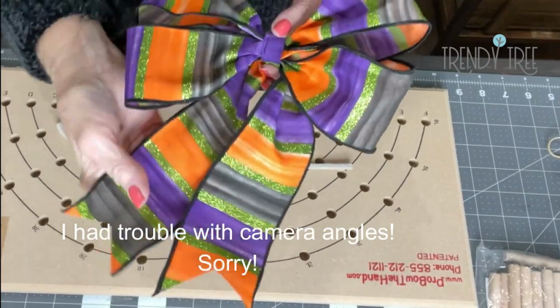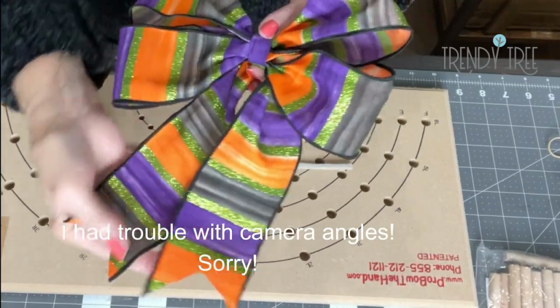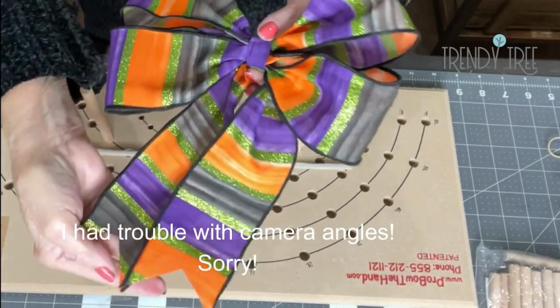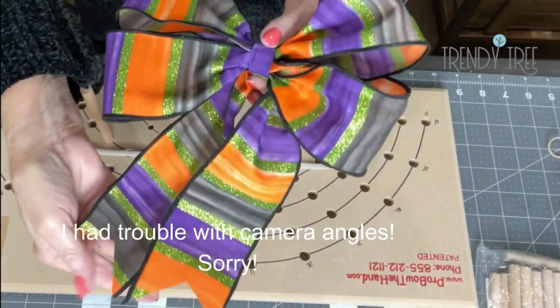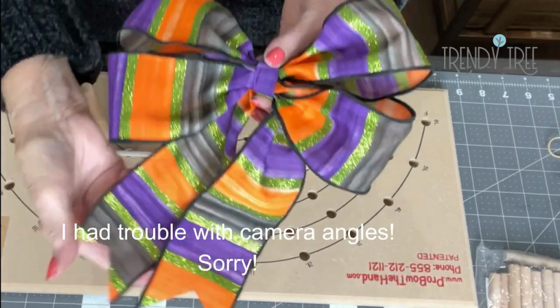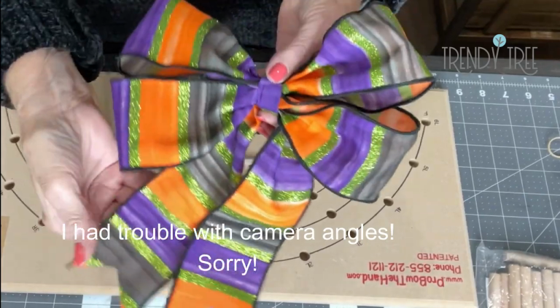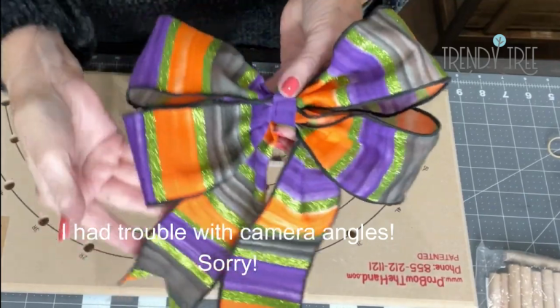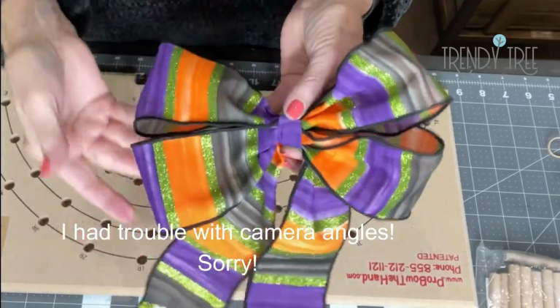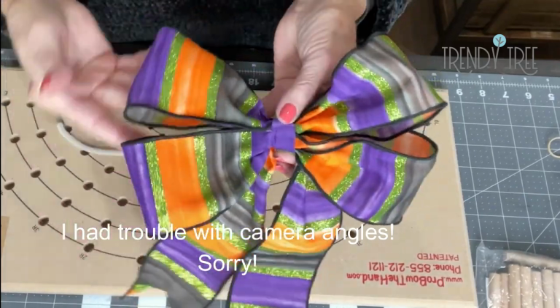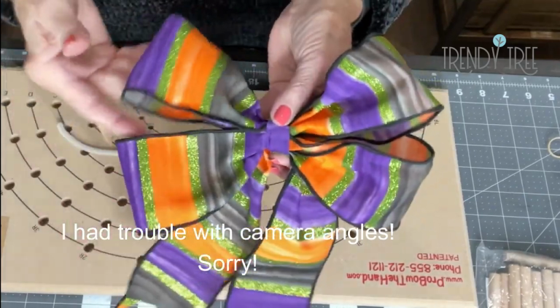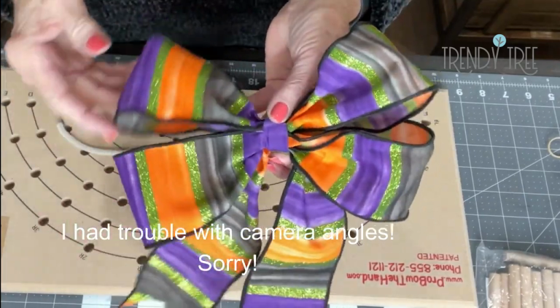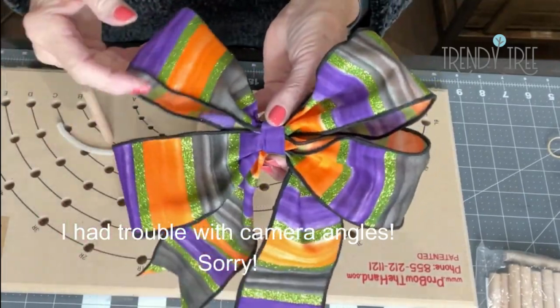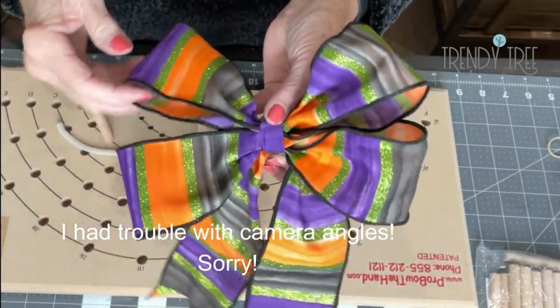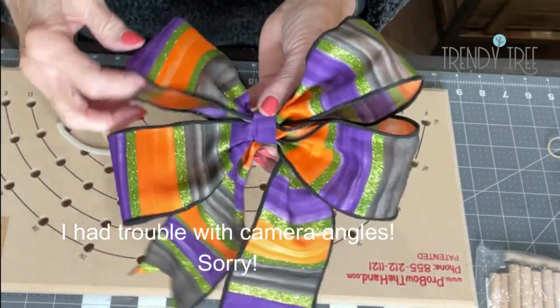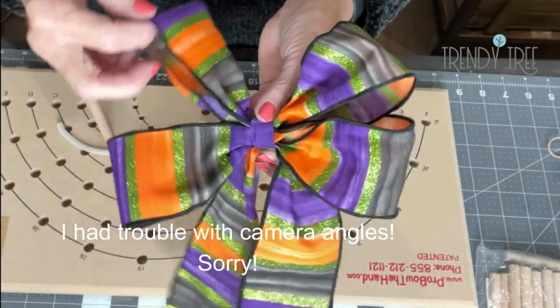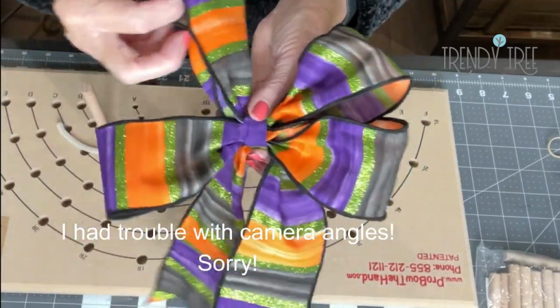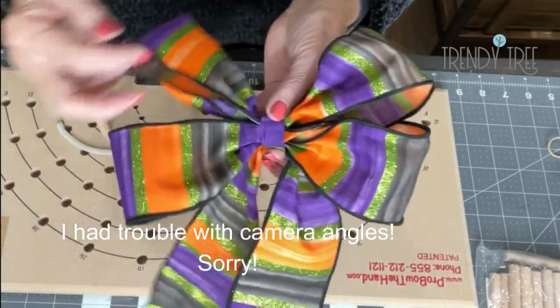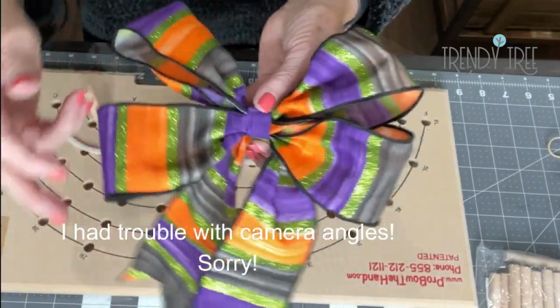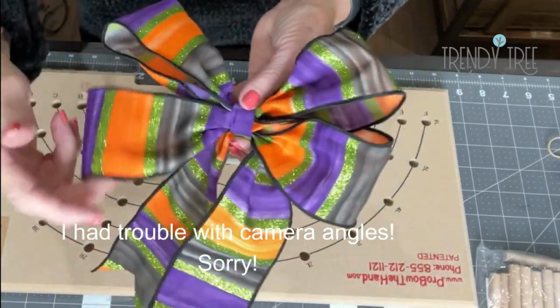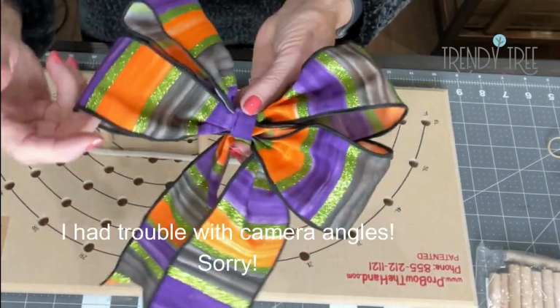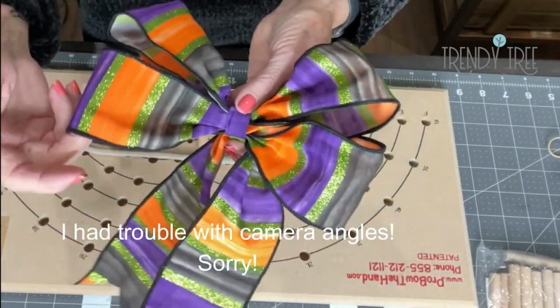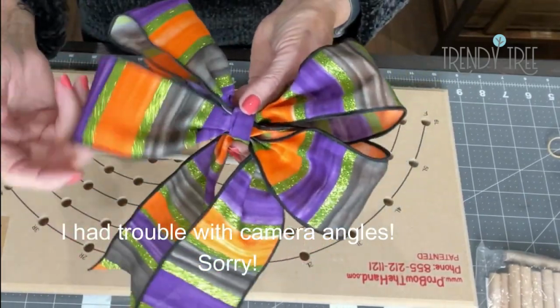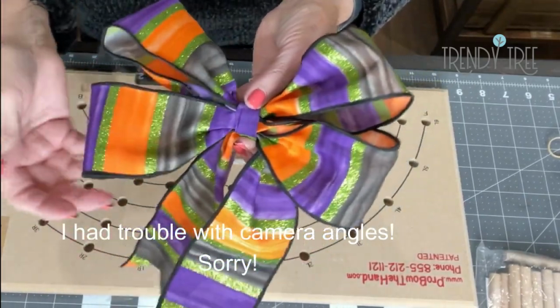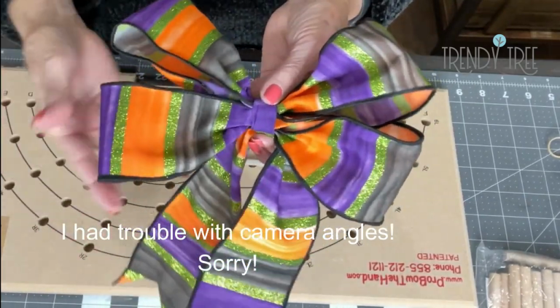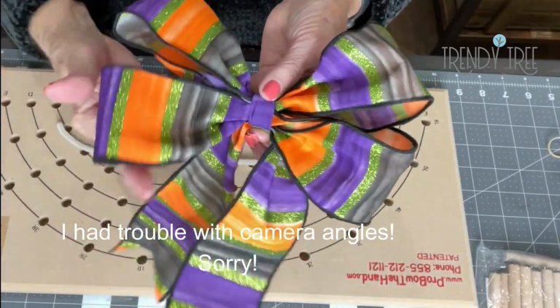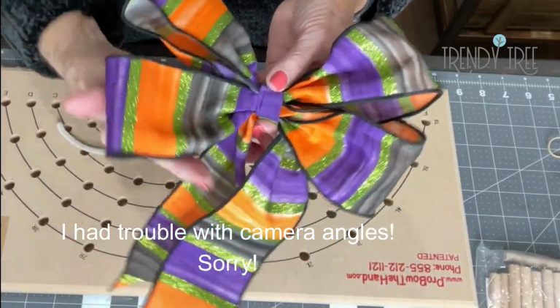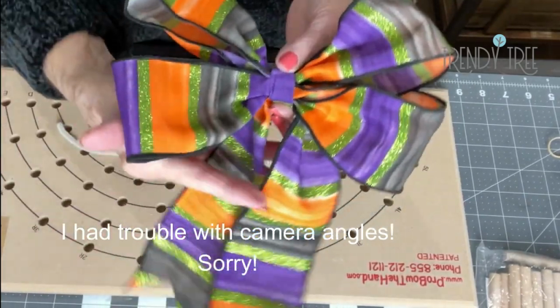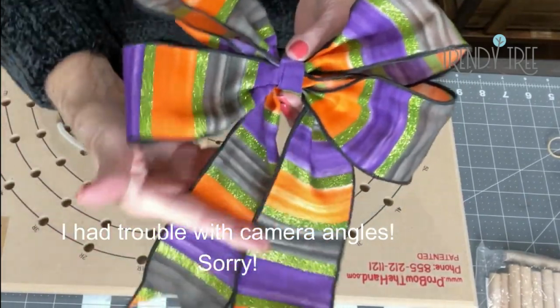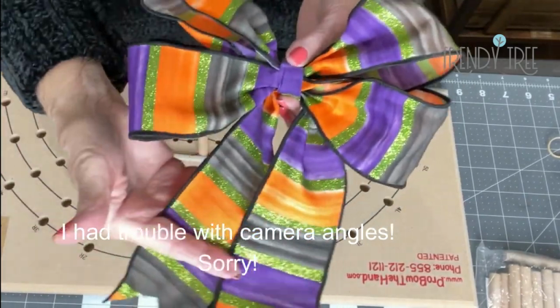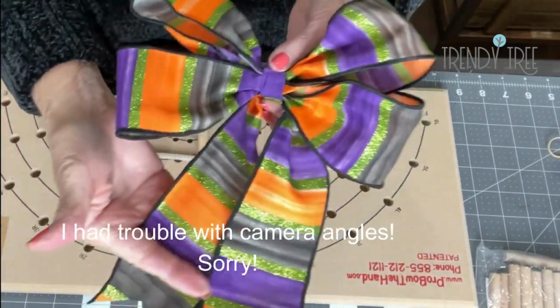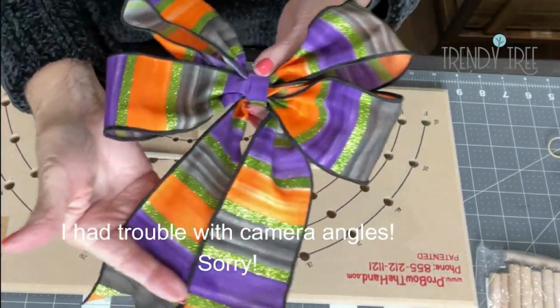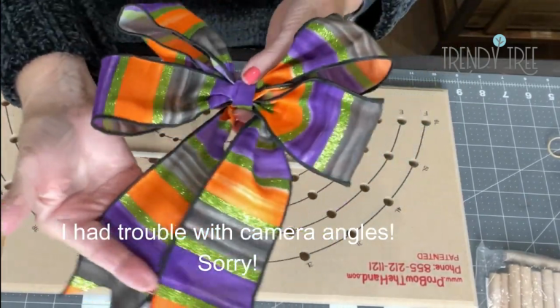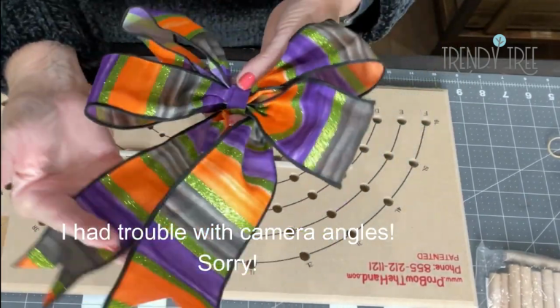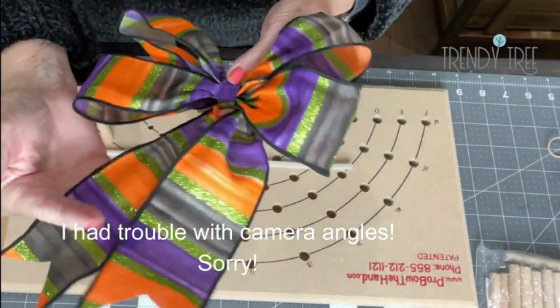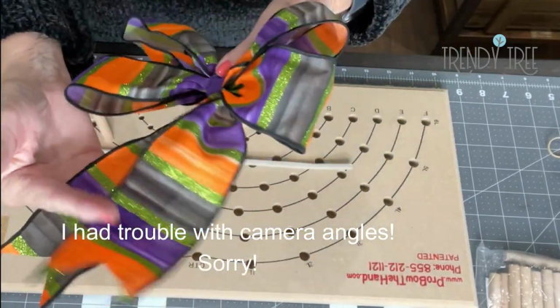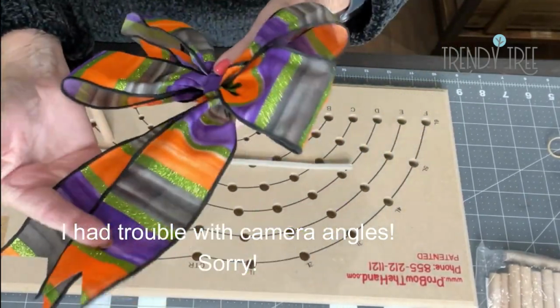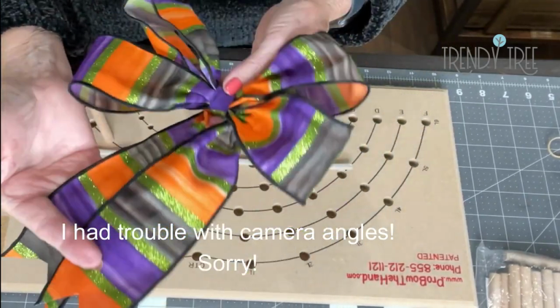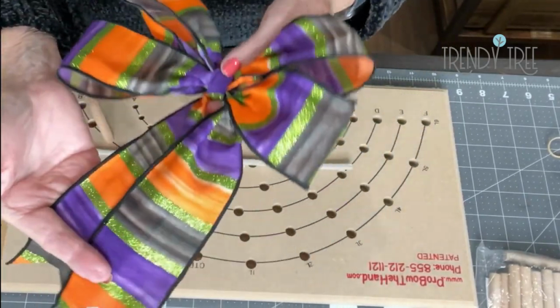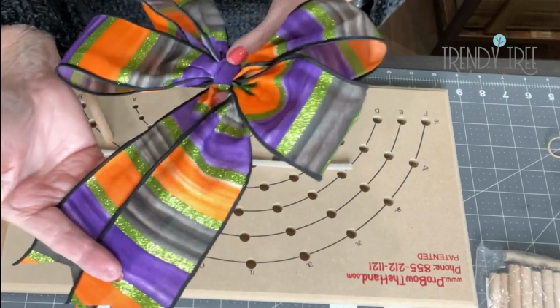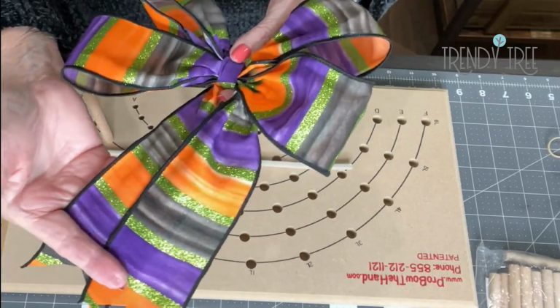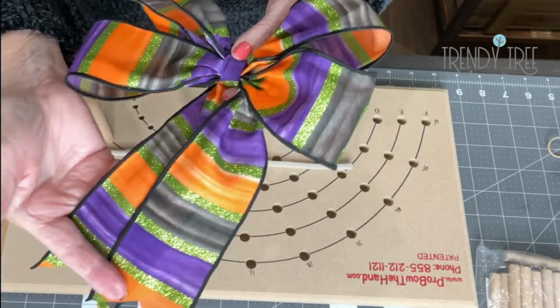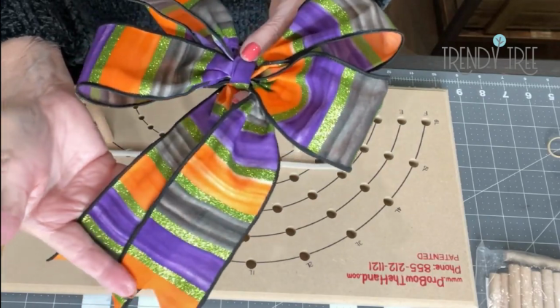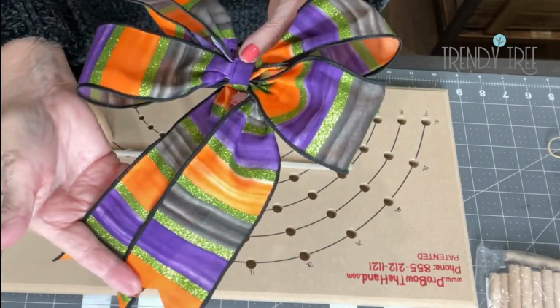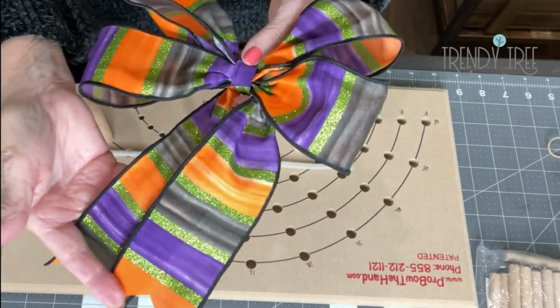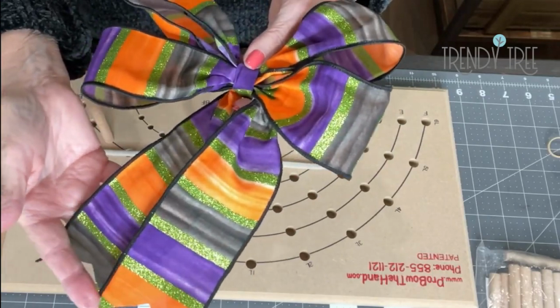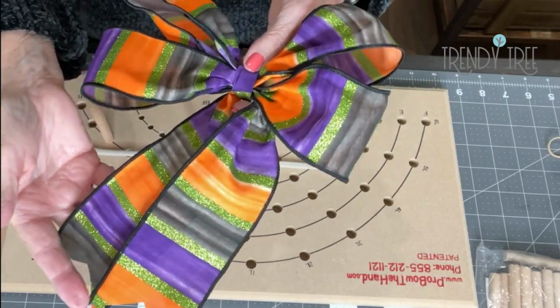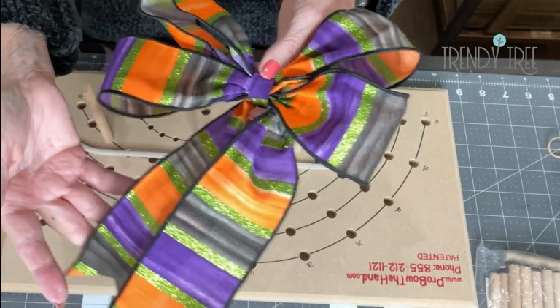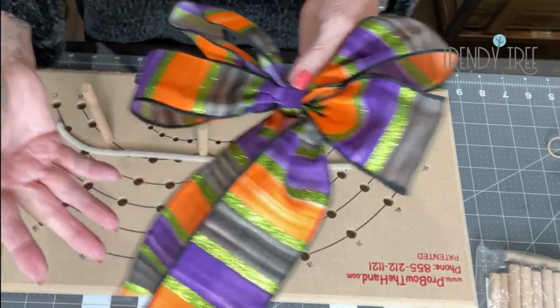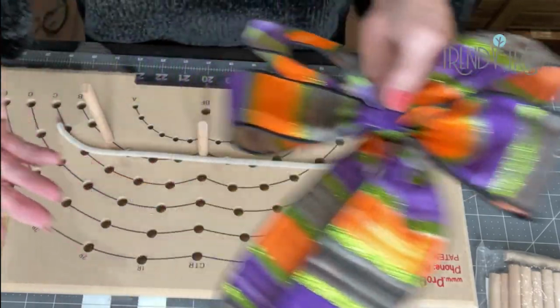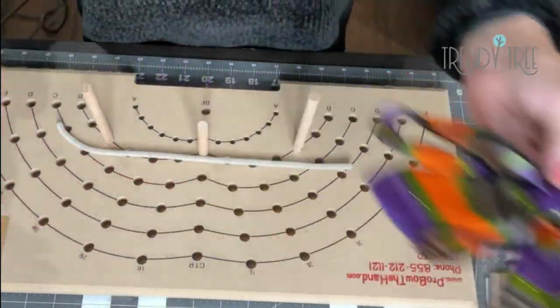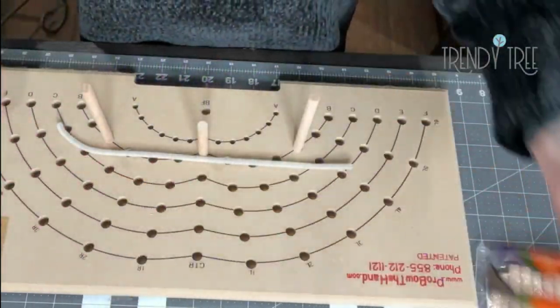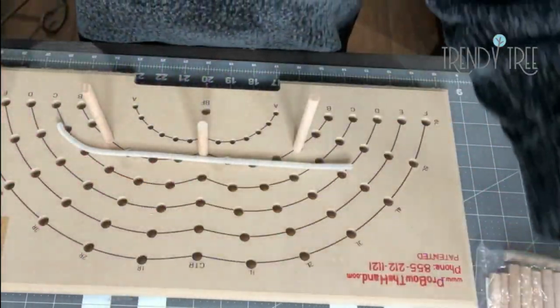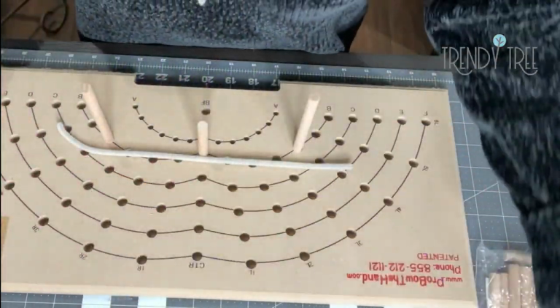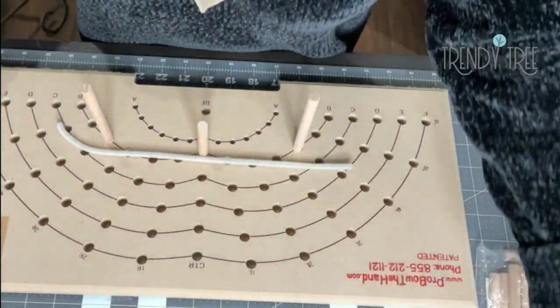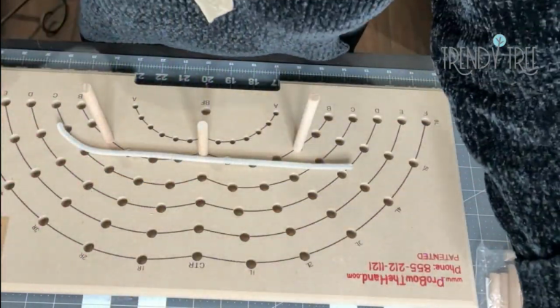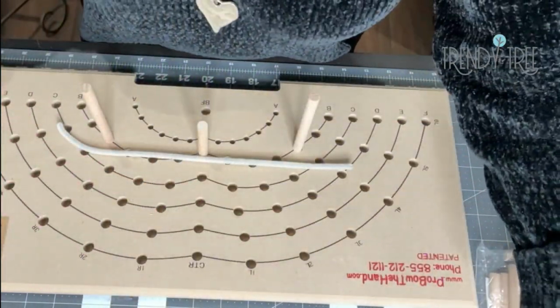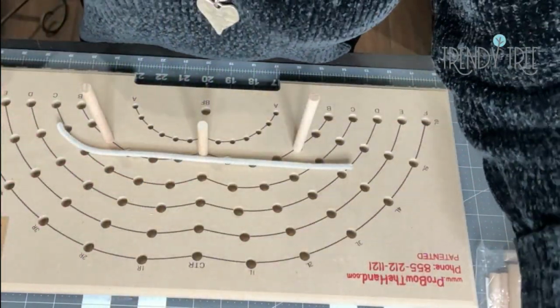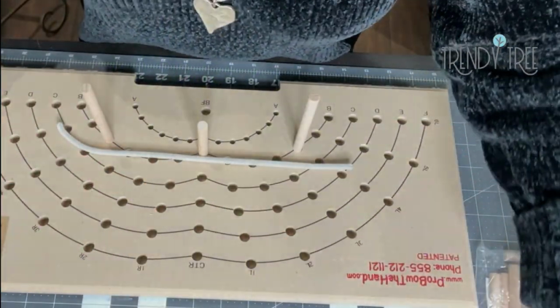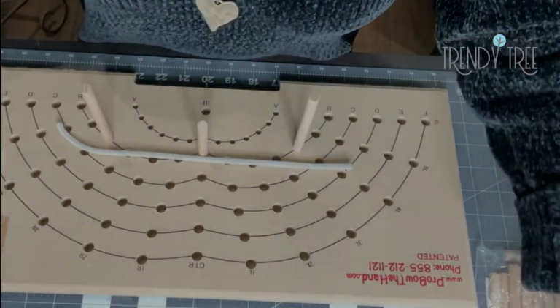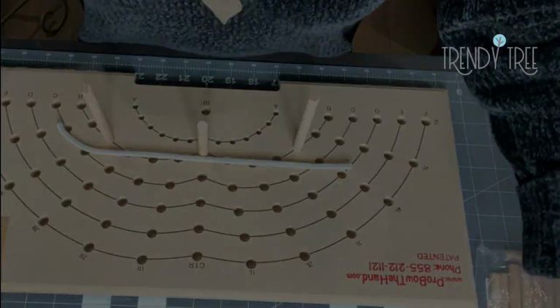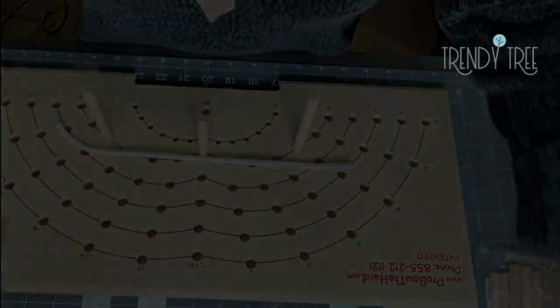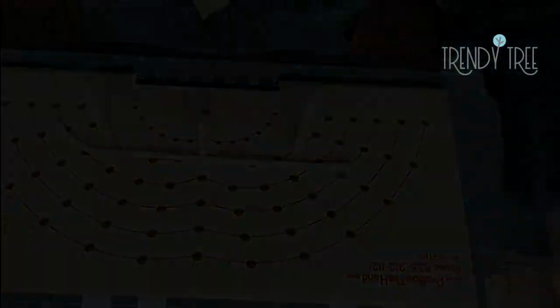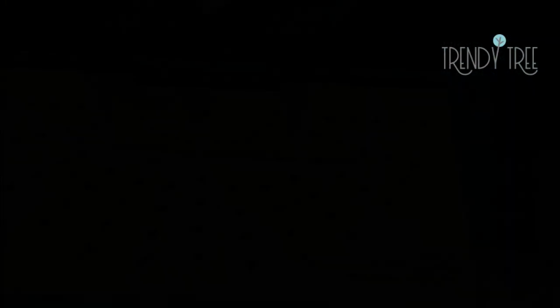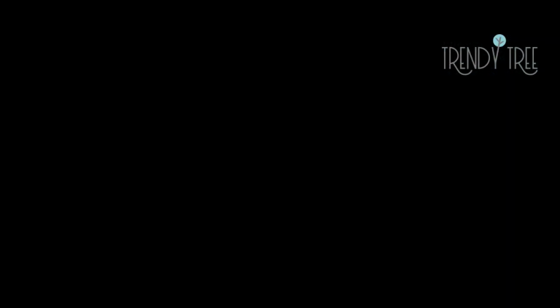This is the bow that I'm going to make. It's going to be just a double loop with about a seven or eight inch tail. I think I've got enough ribbon left to do that.